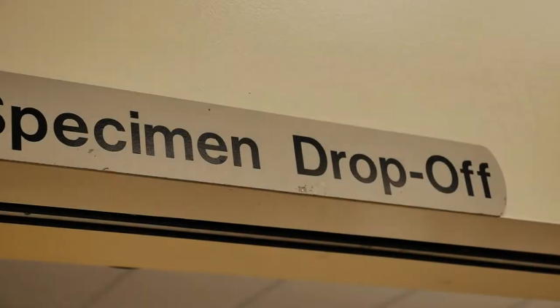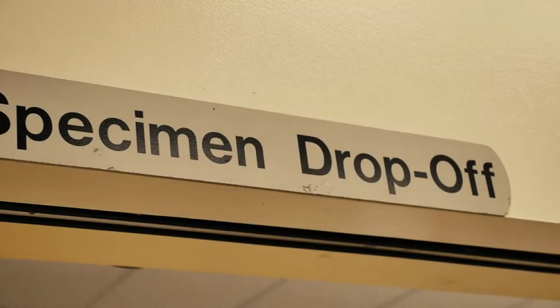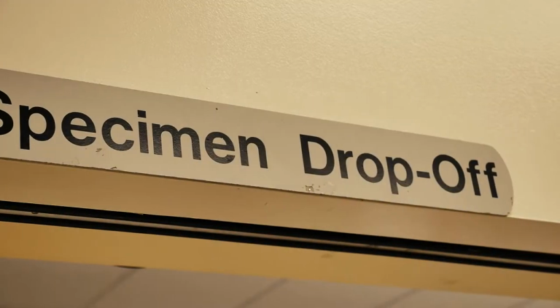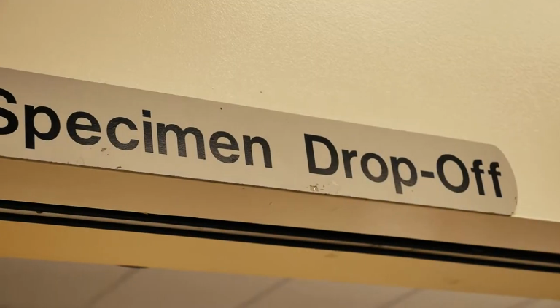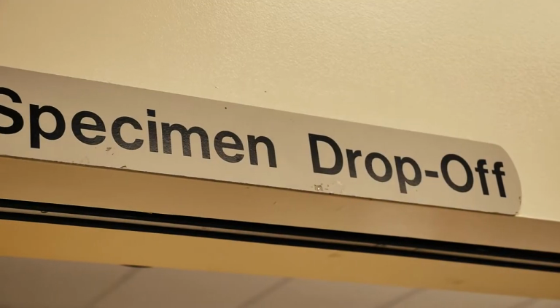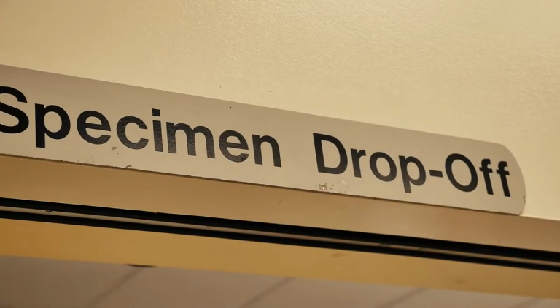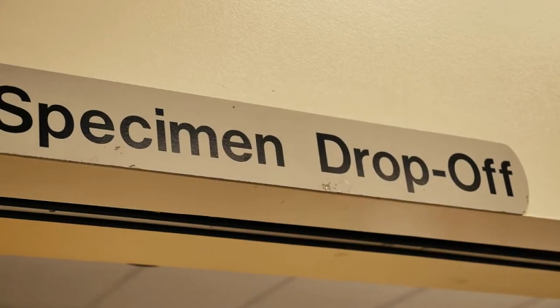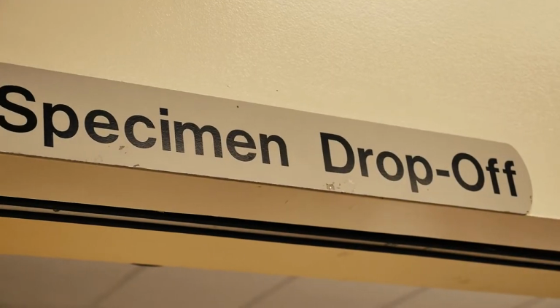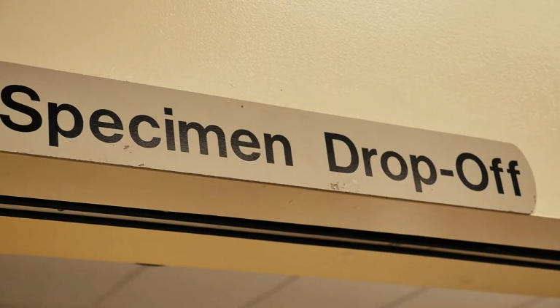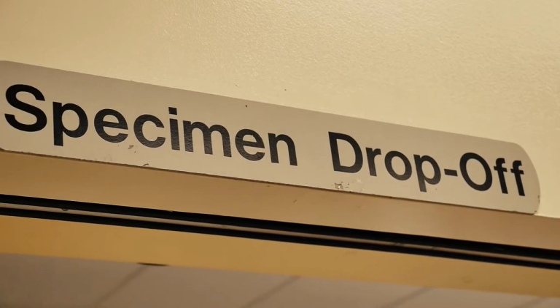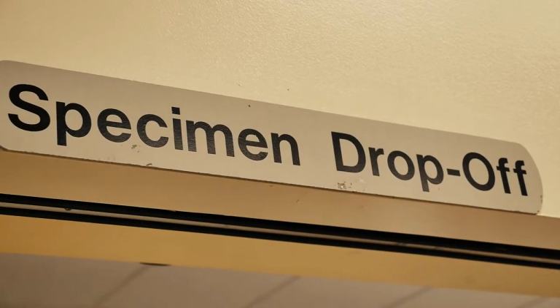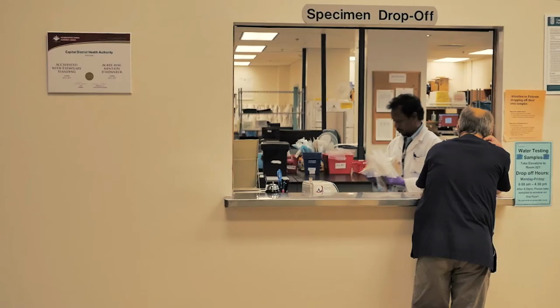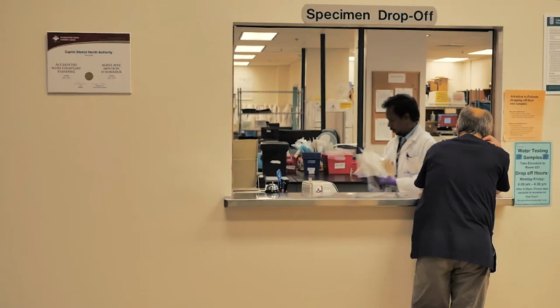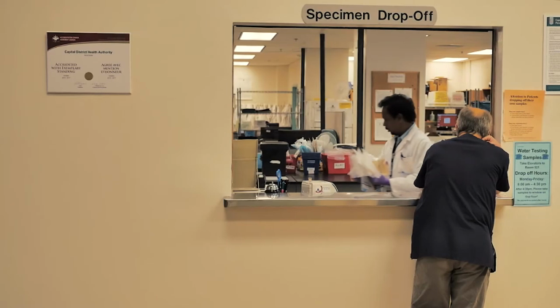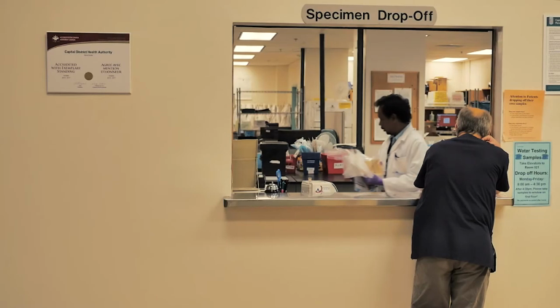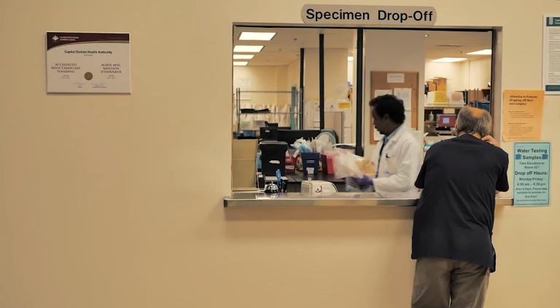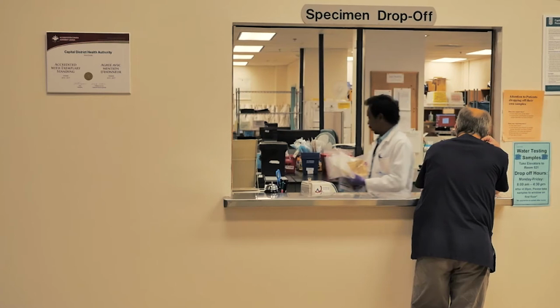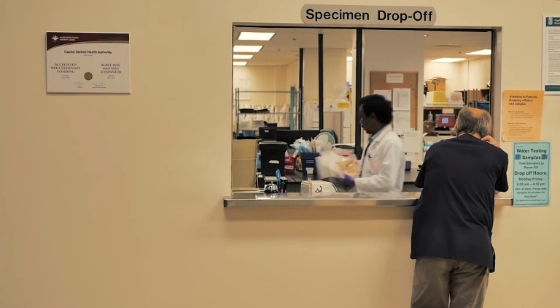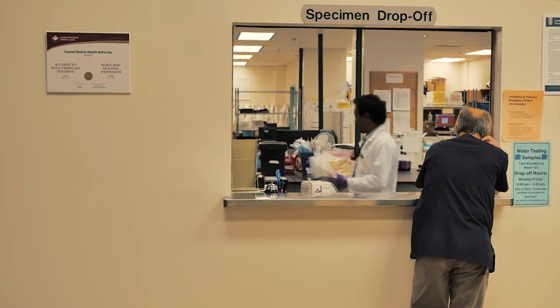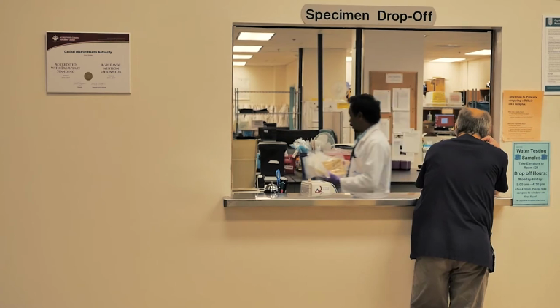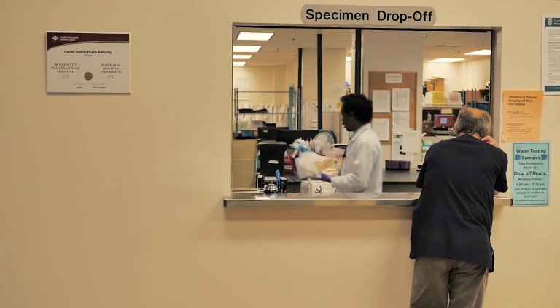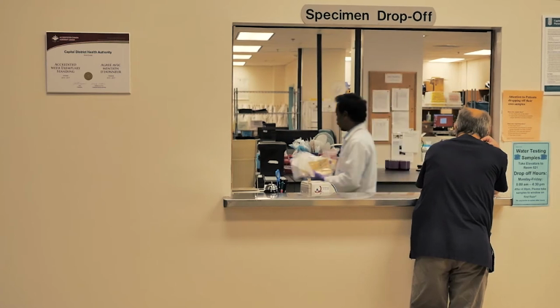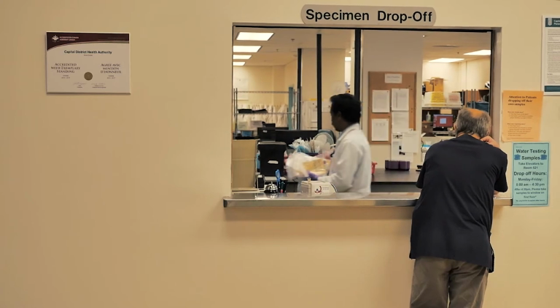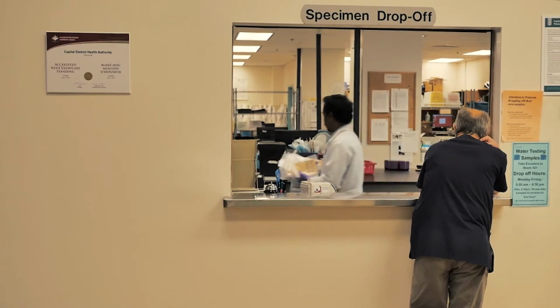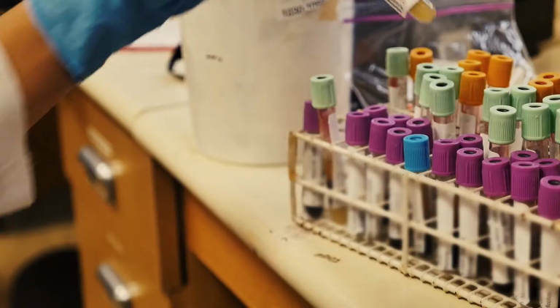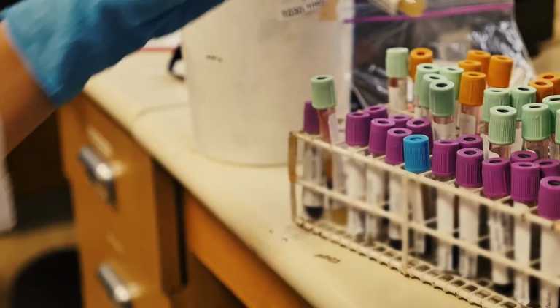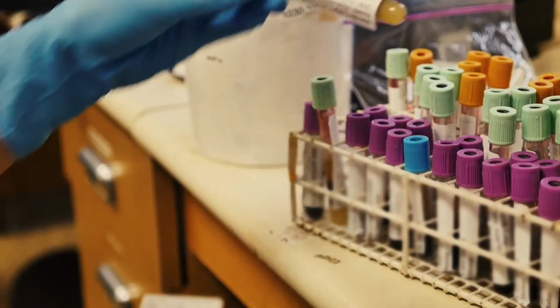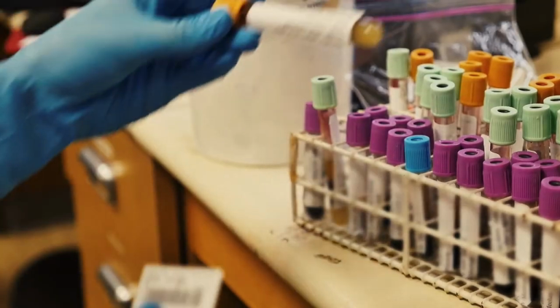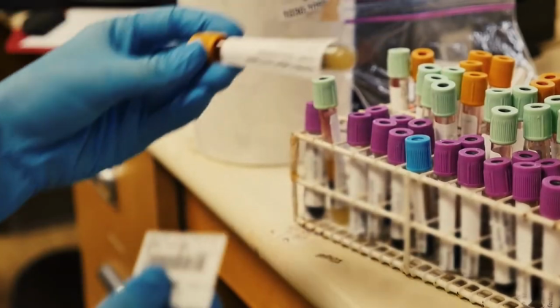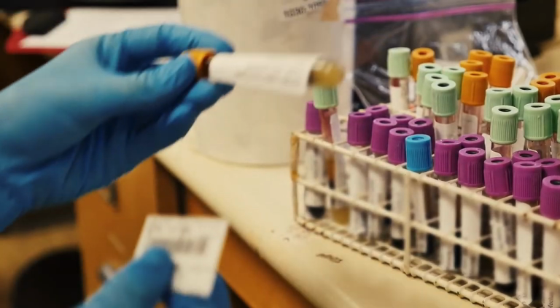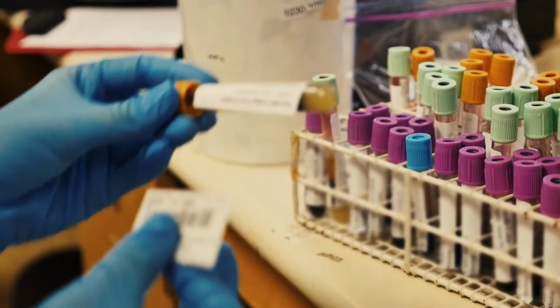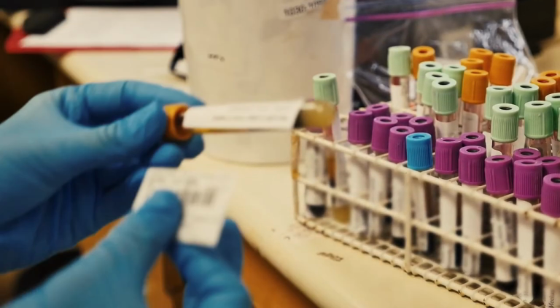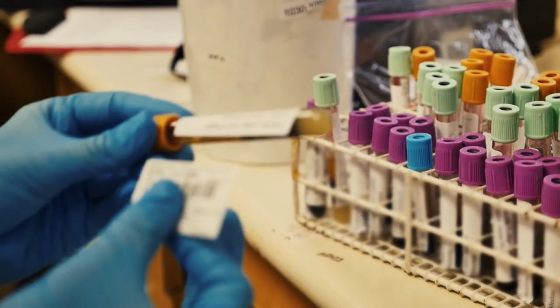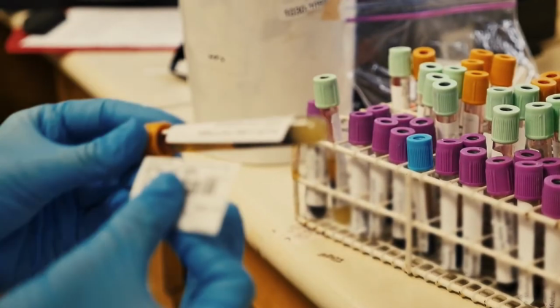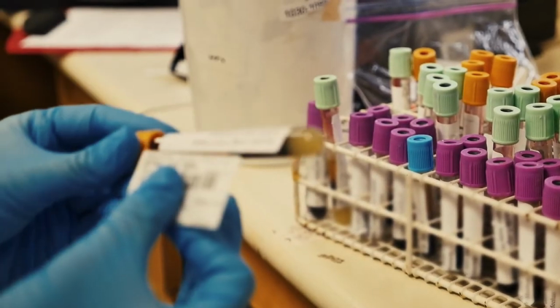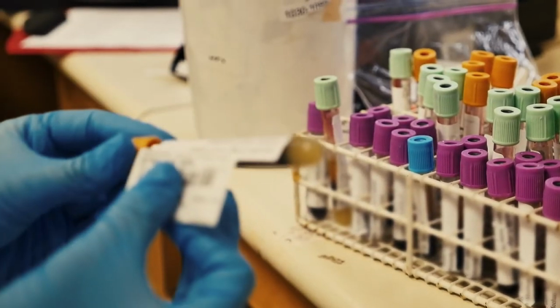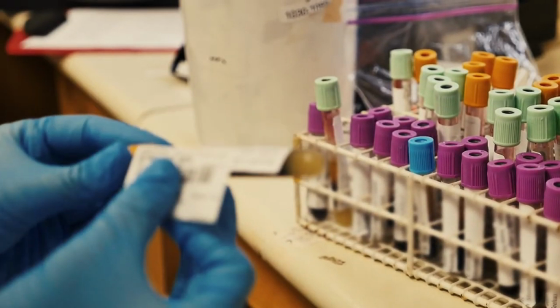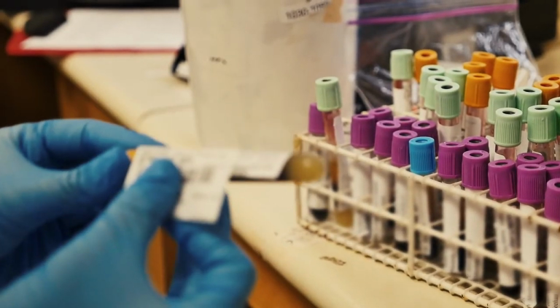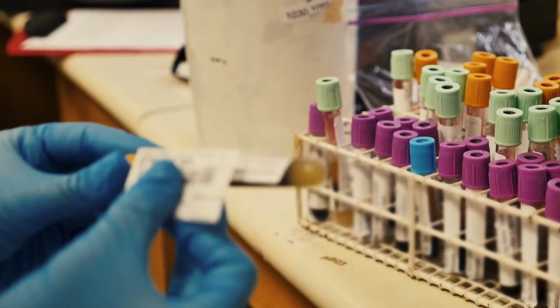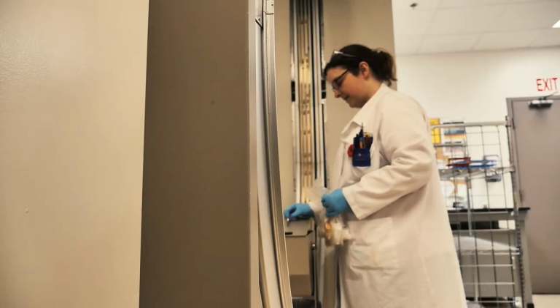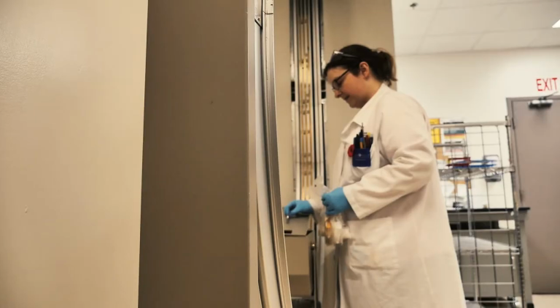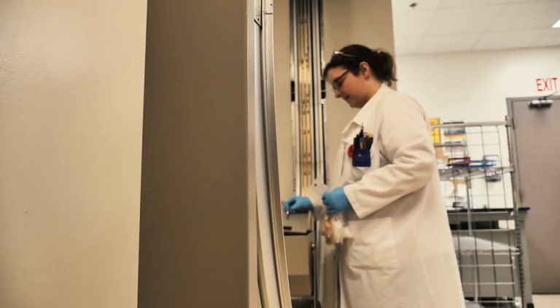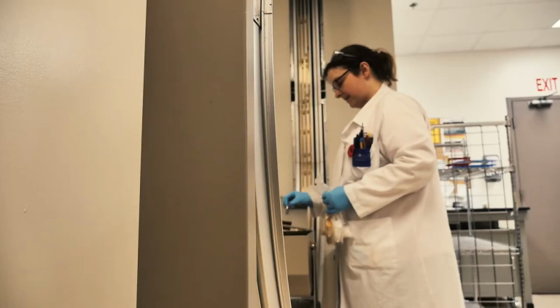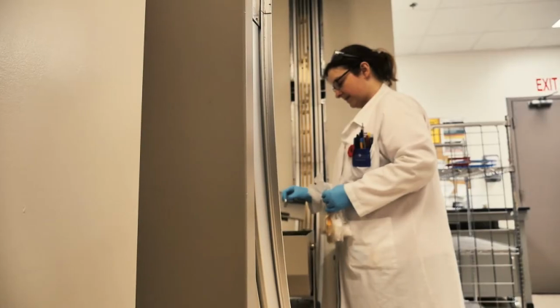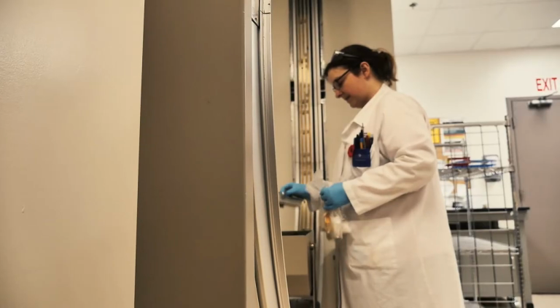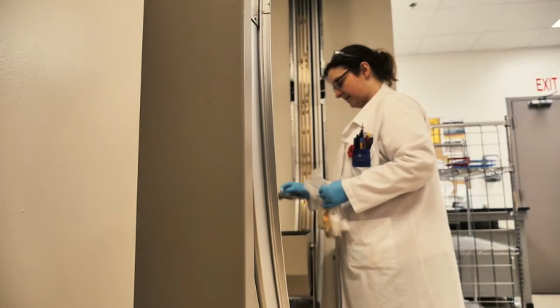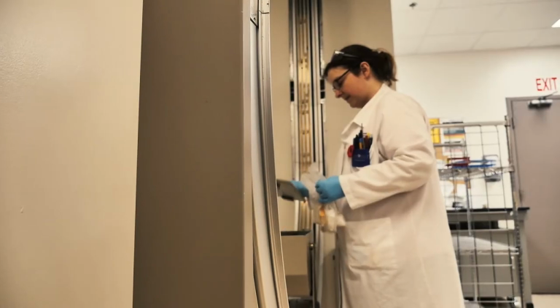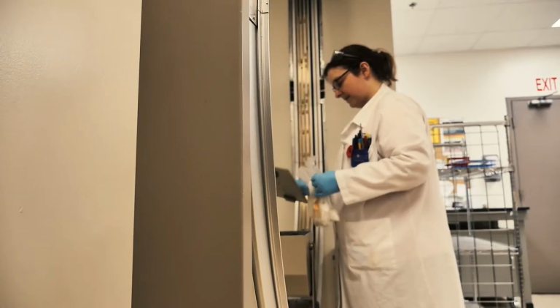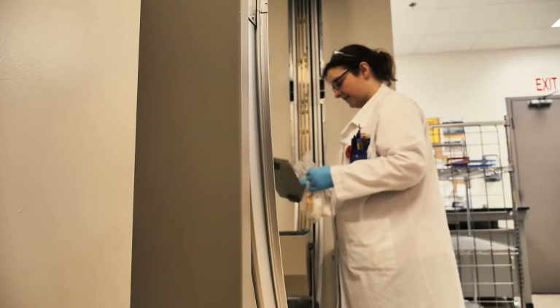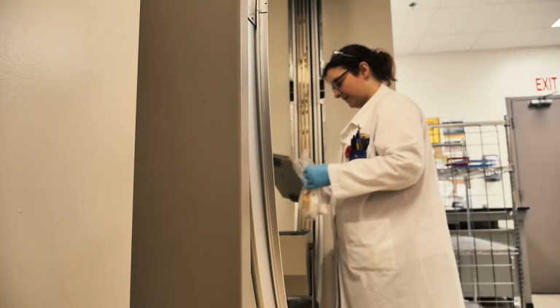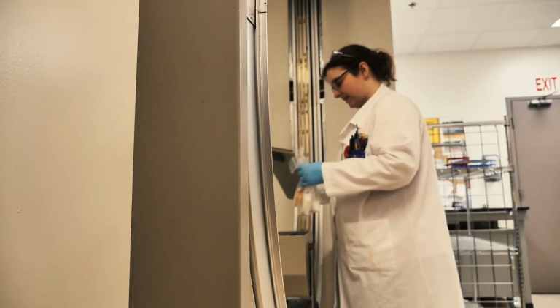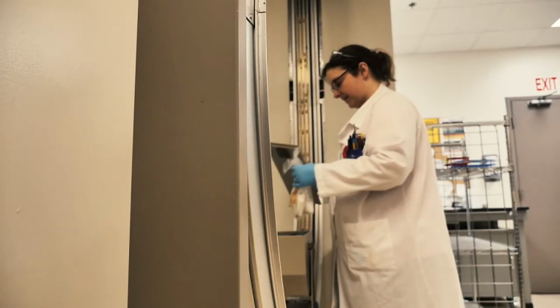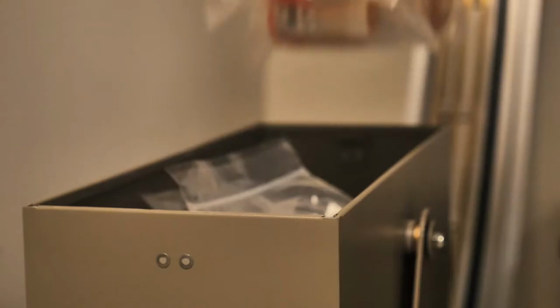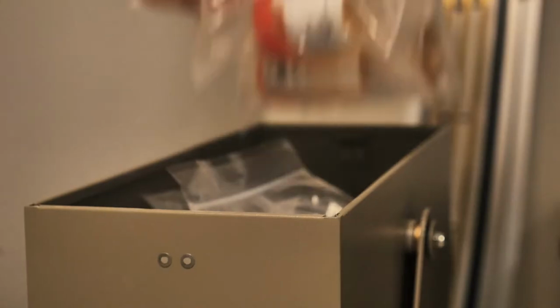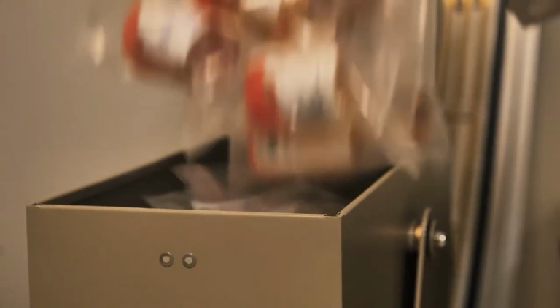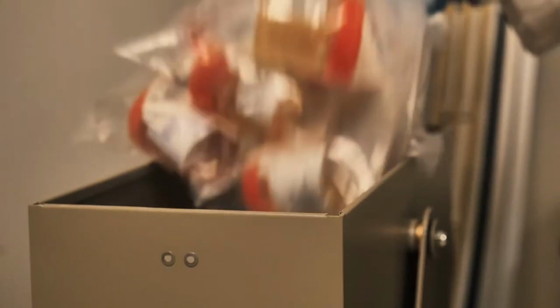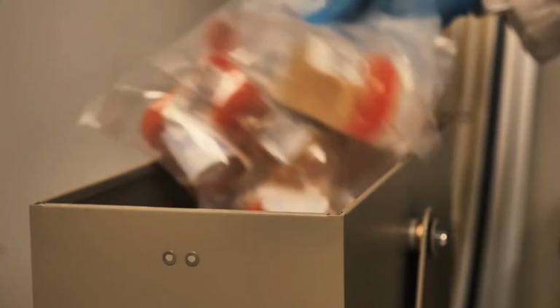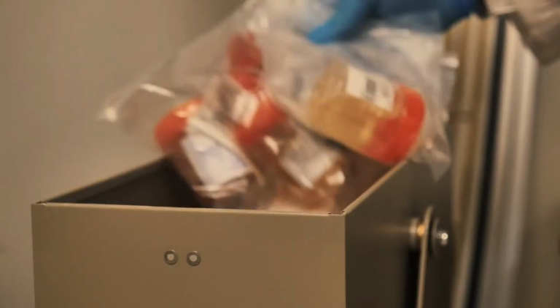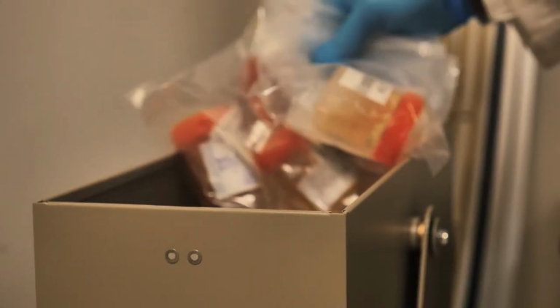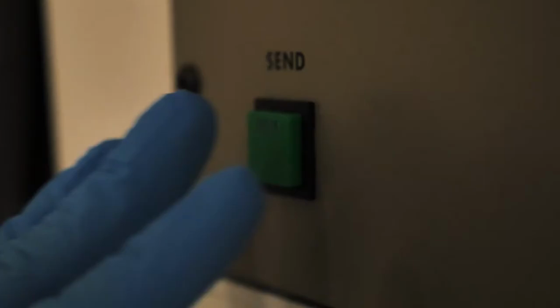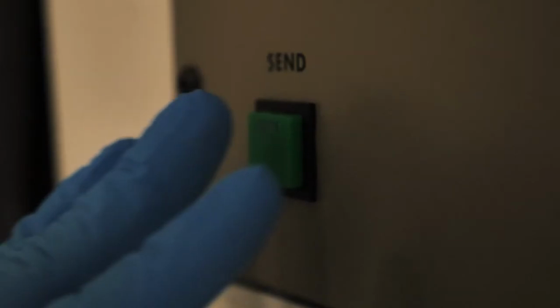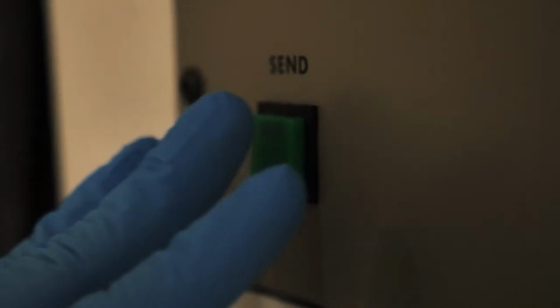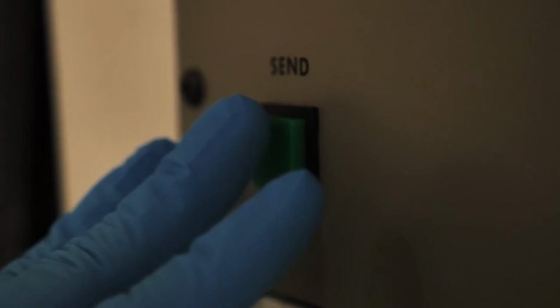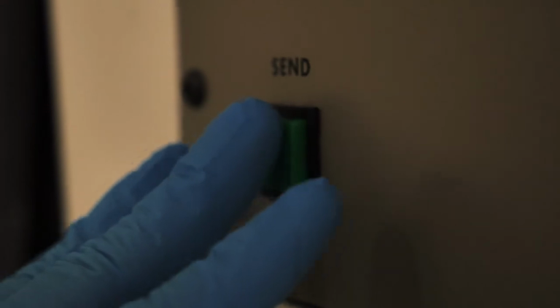The beginning part won't change — samples will be delivered to our first floor and entered into our laboratory information system.